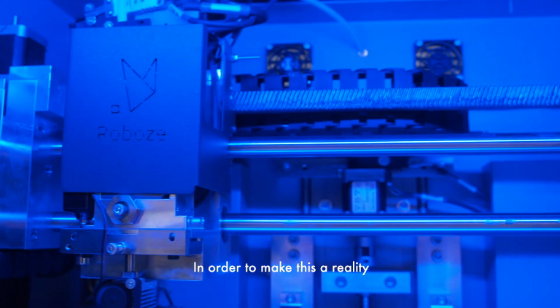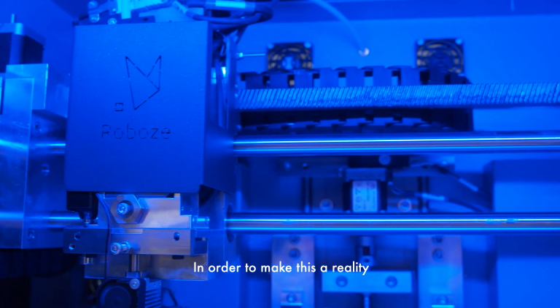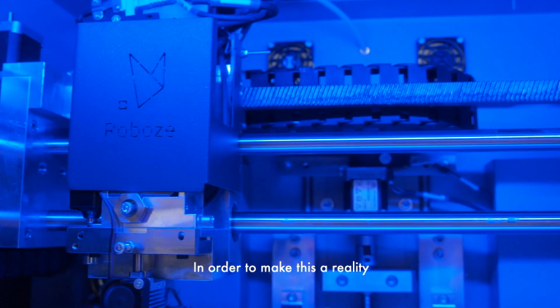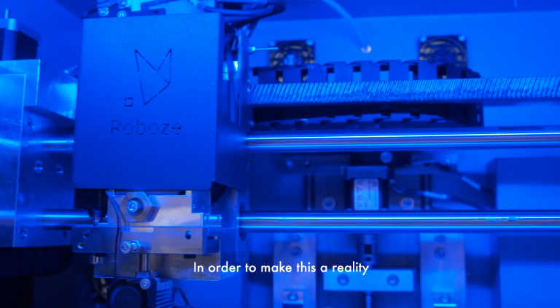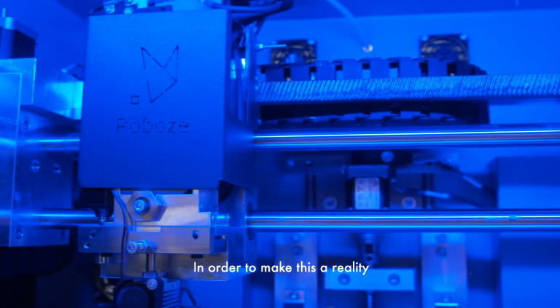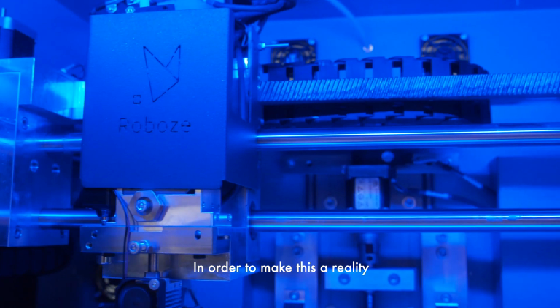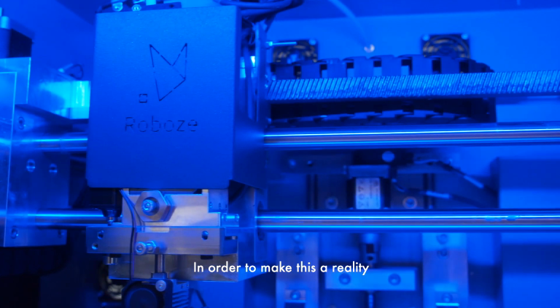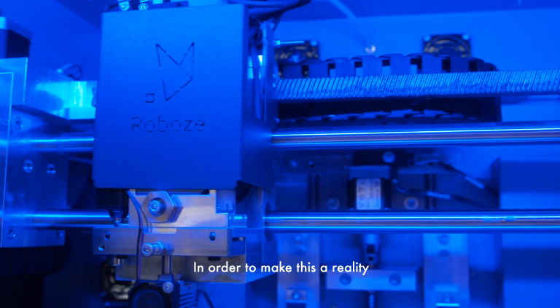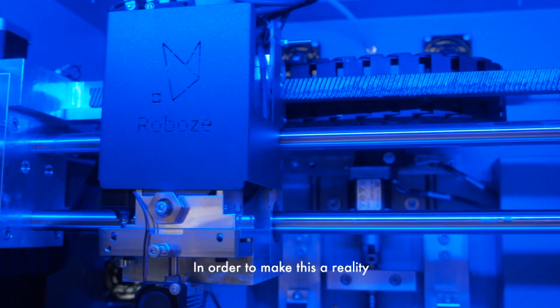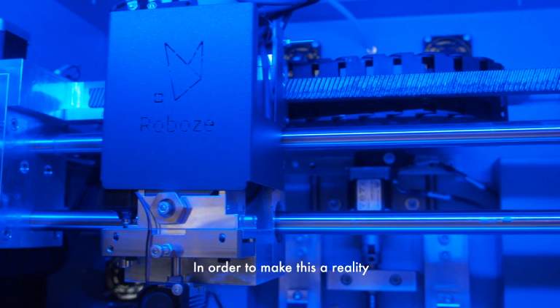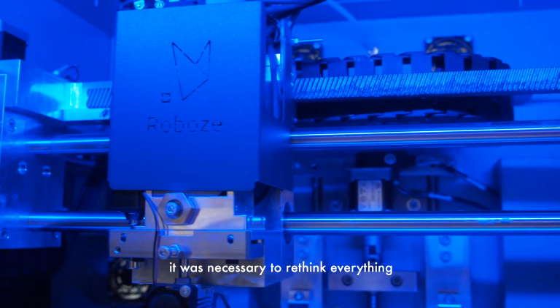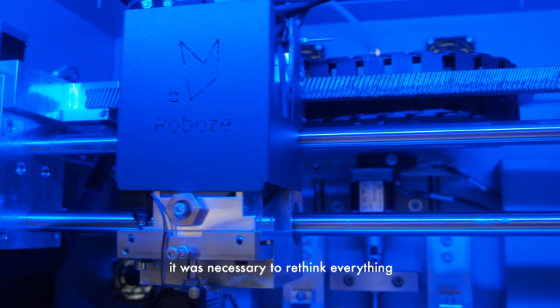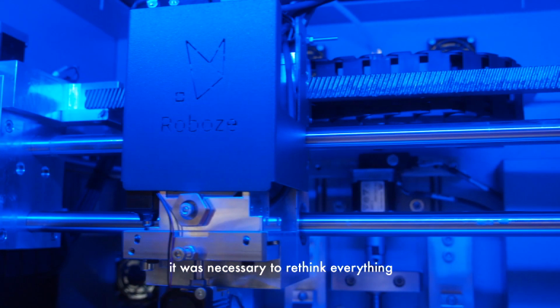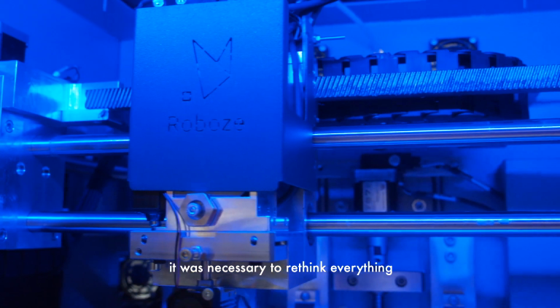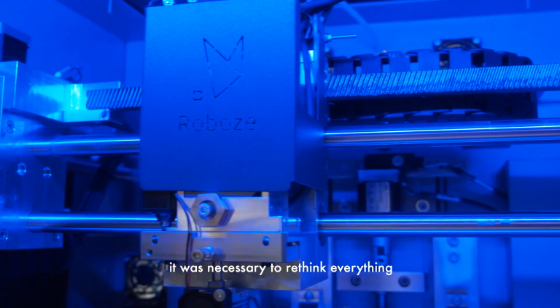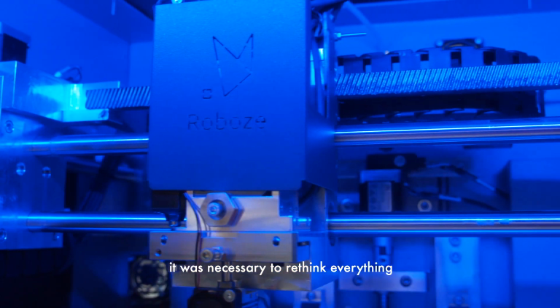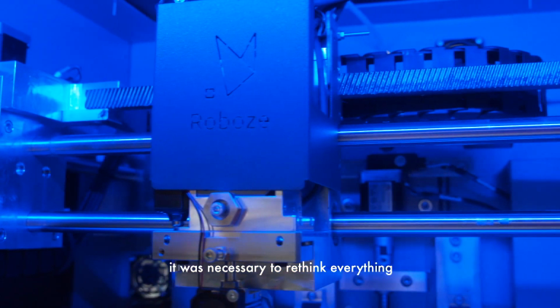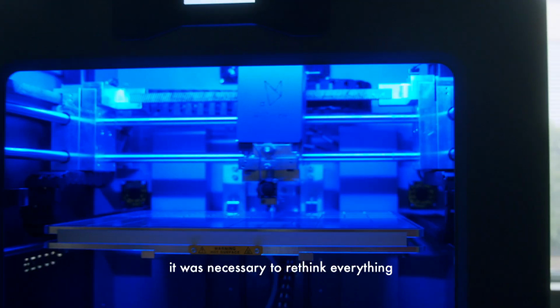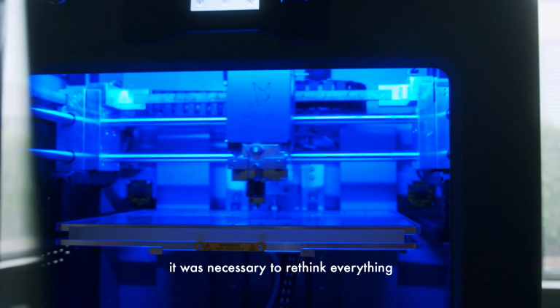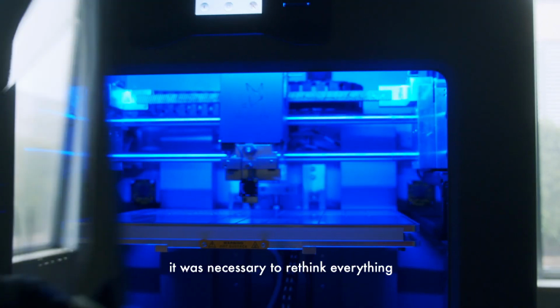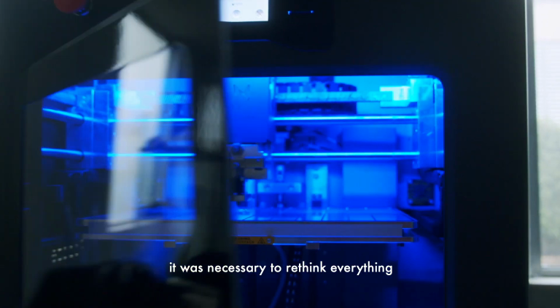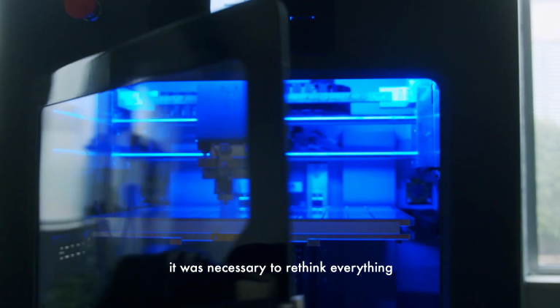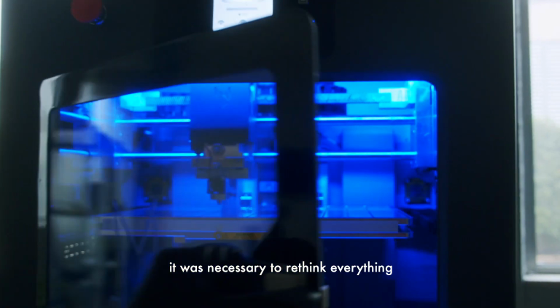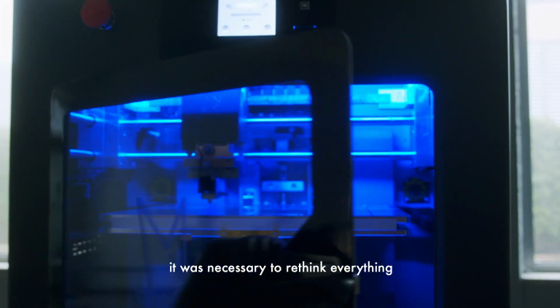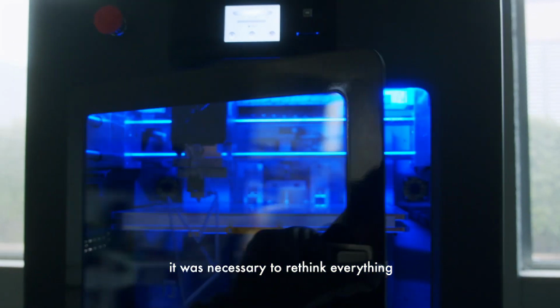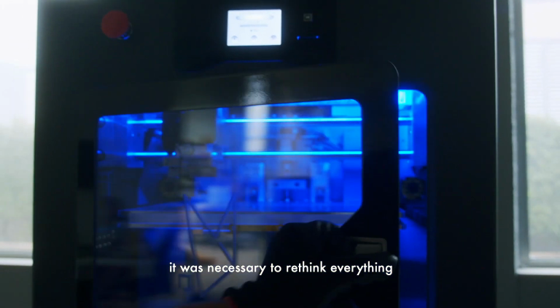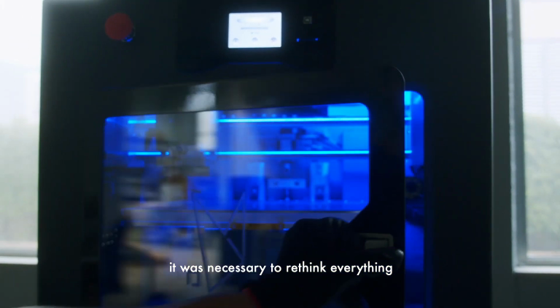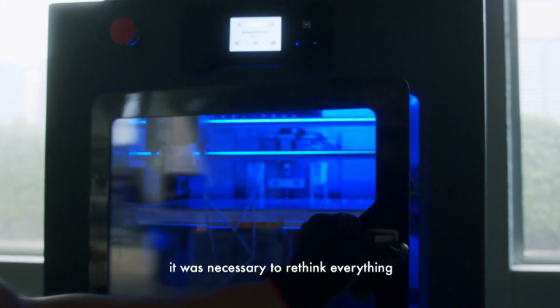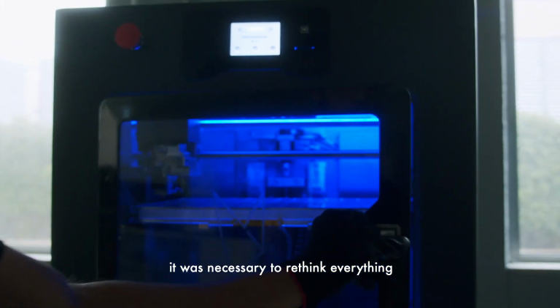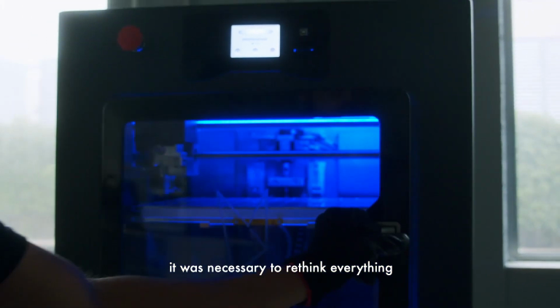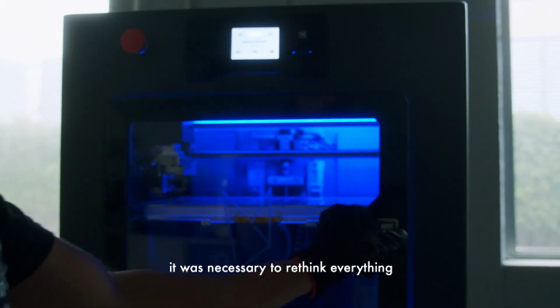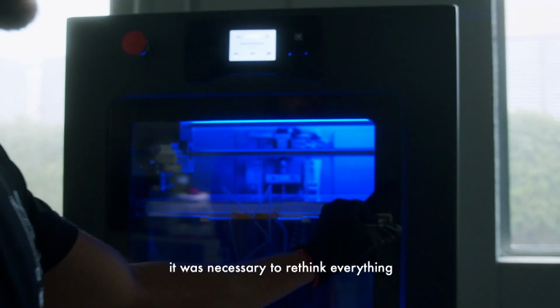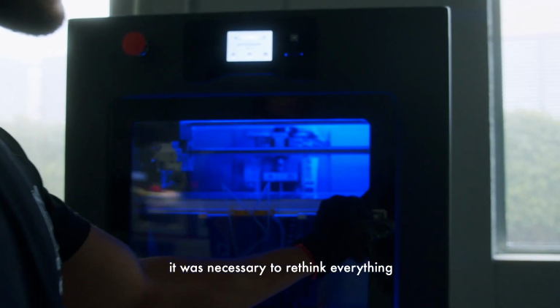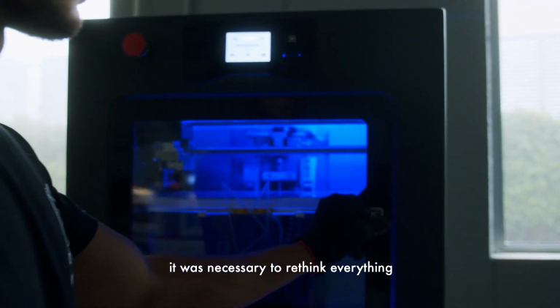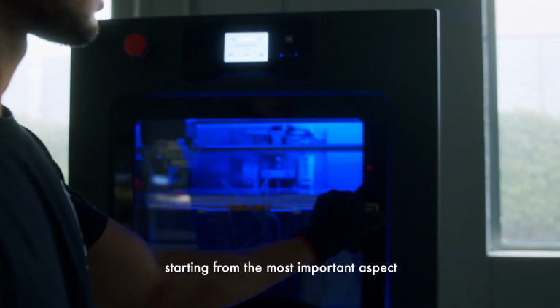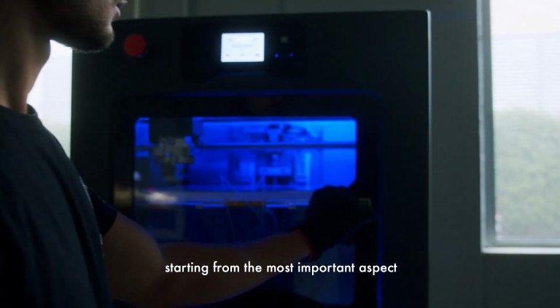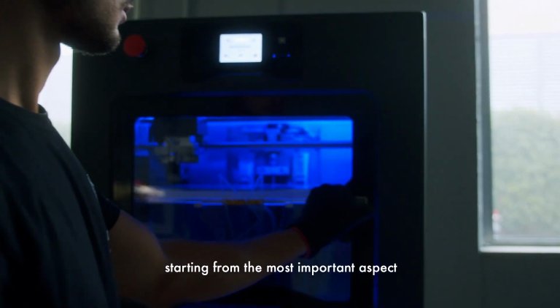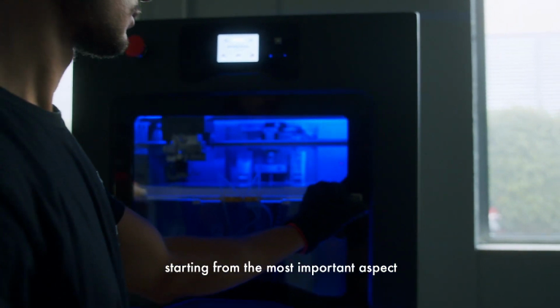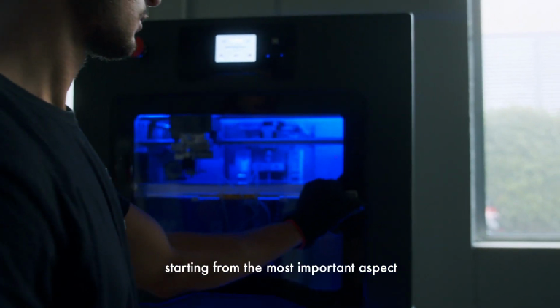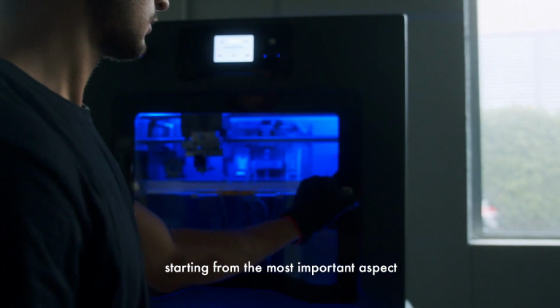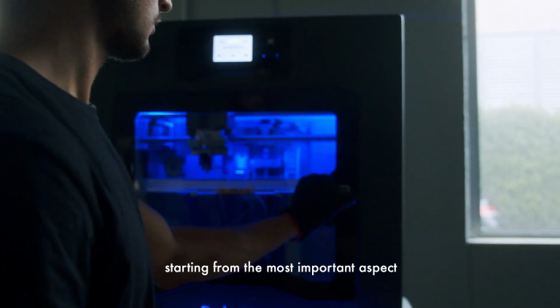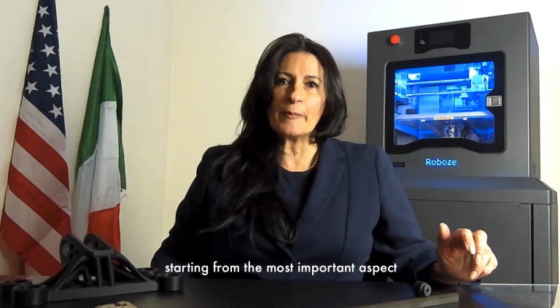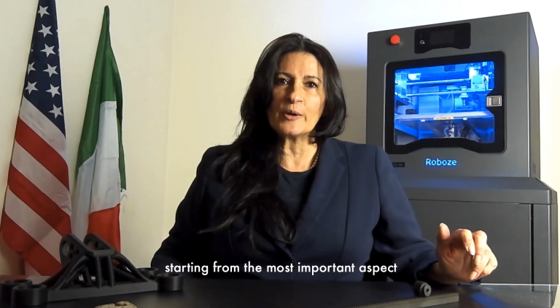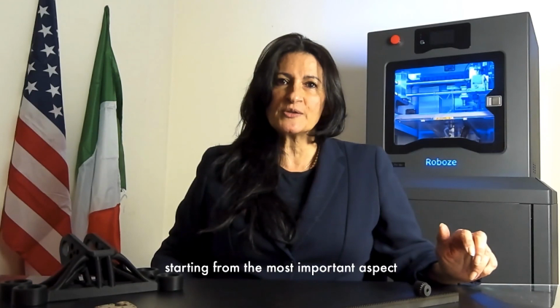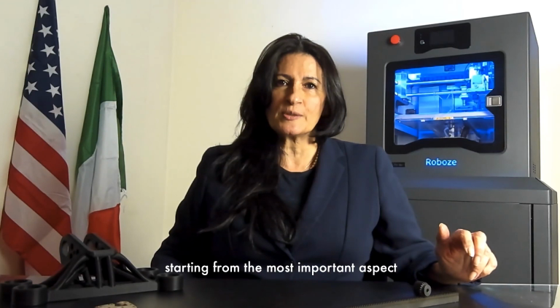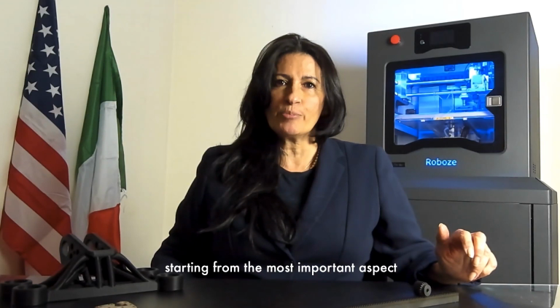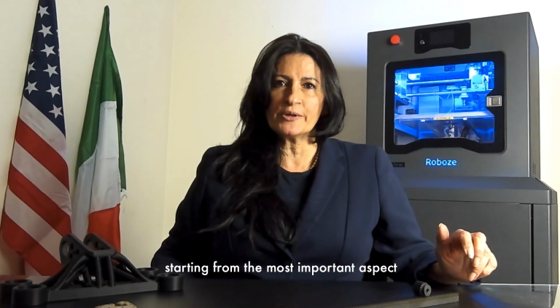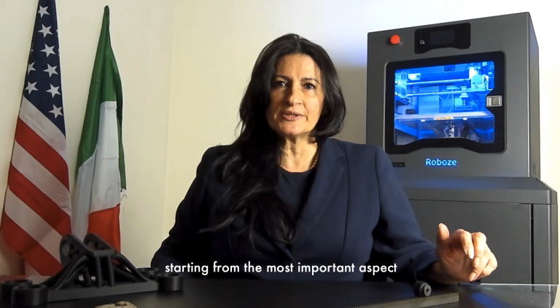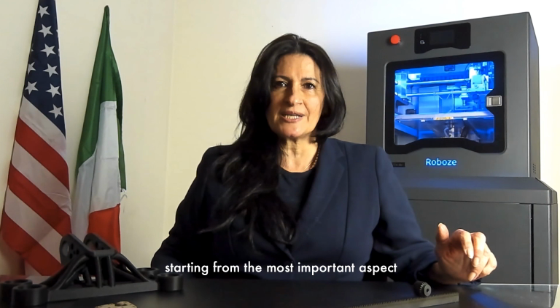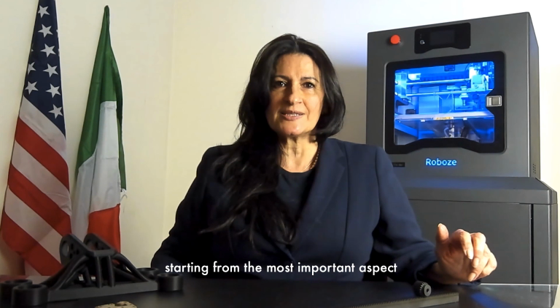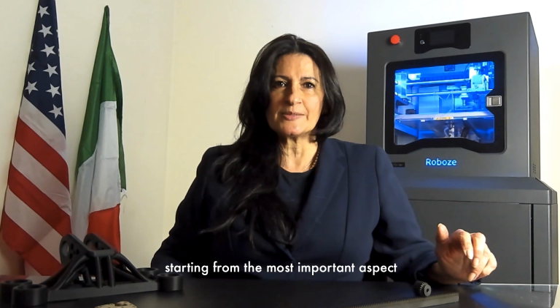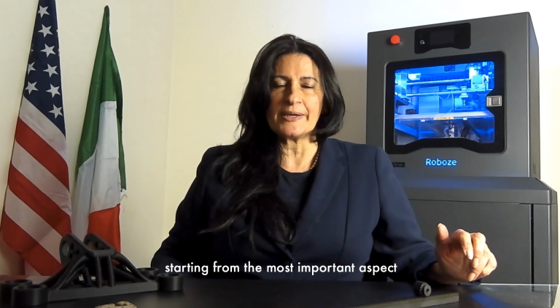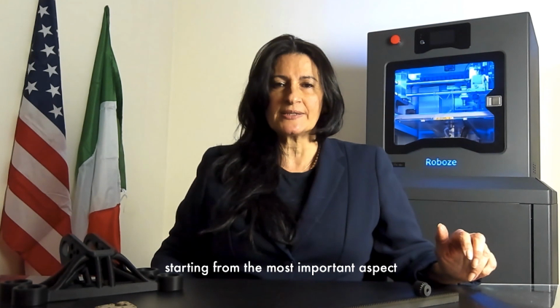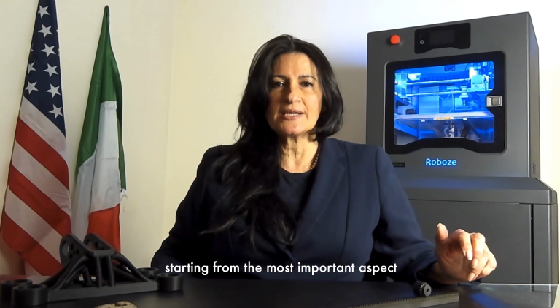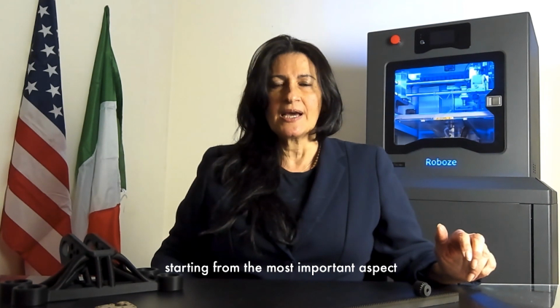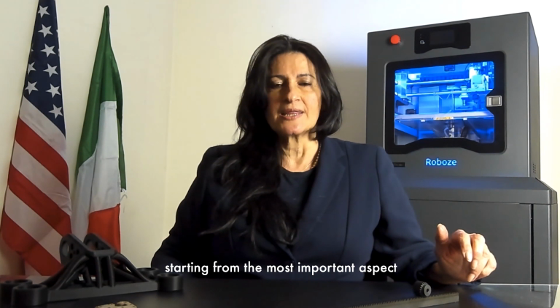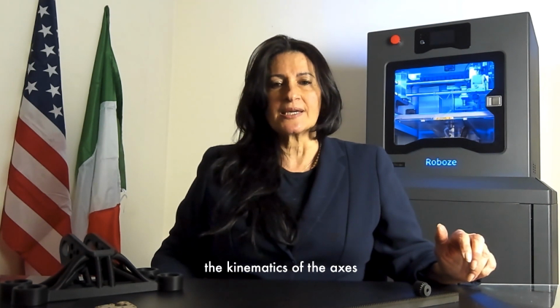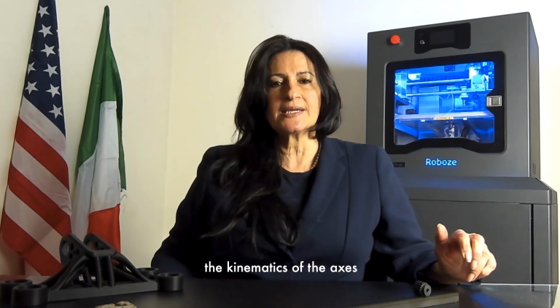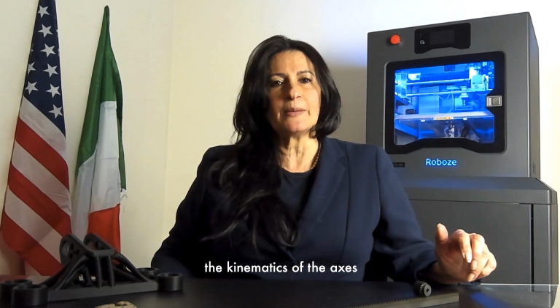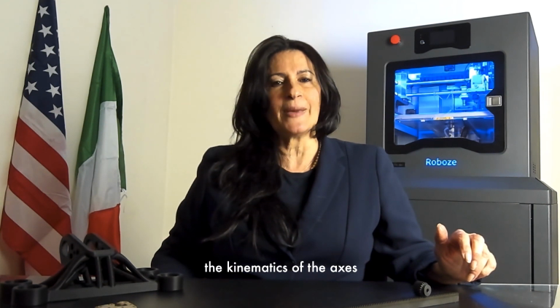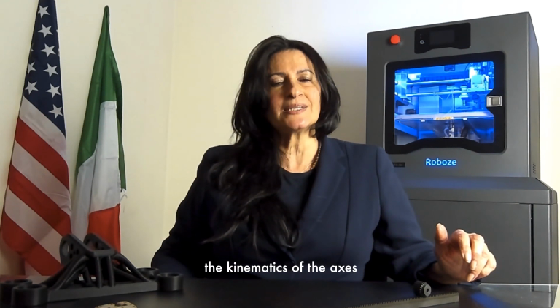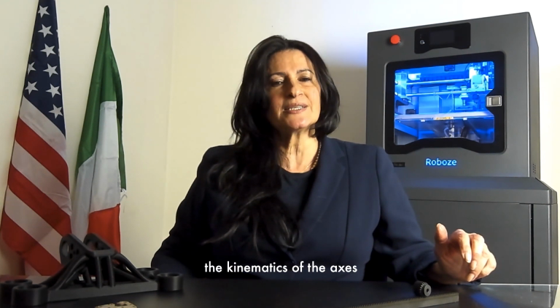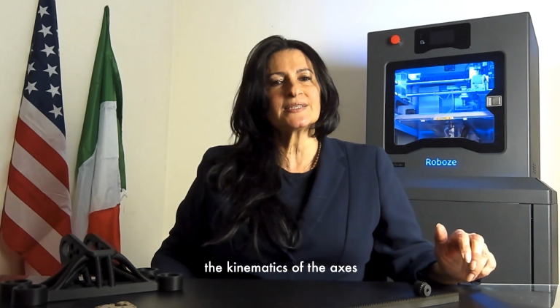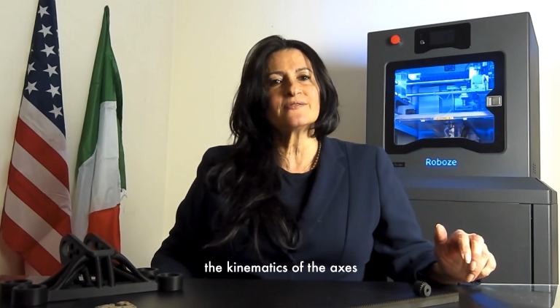The constant accurate production of parts over time is one of the primary factors in manufacturing. In order to make this a reality, it was necessary to rethink everything, starting from the most important aspect: the kinematic subaxis.